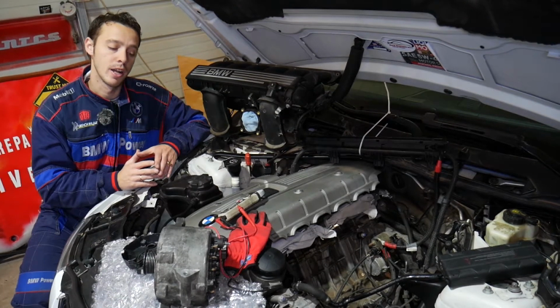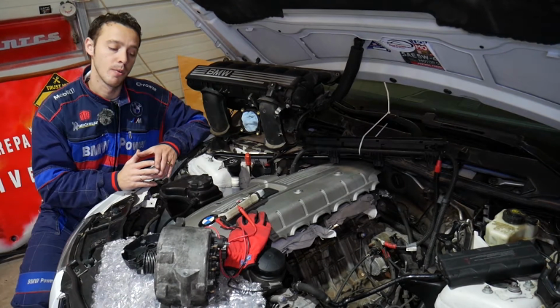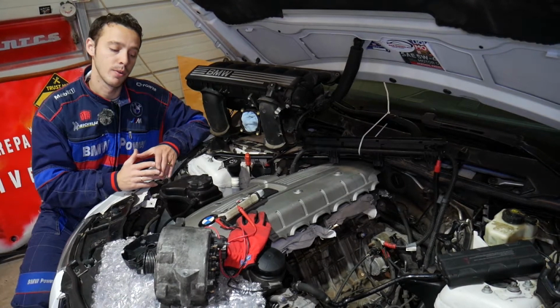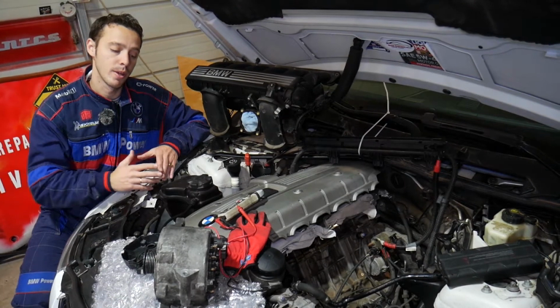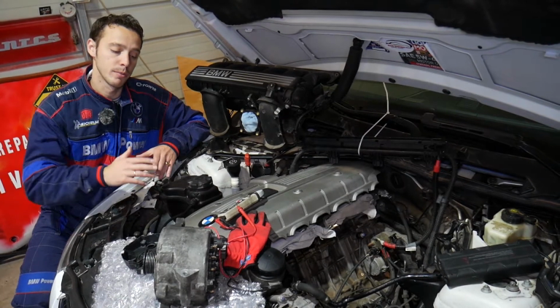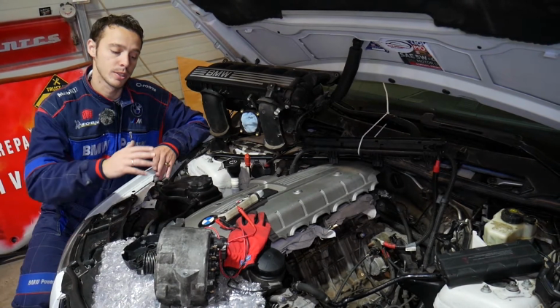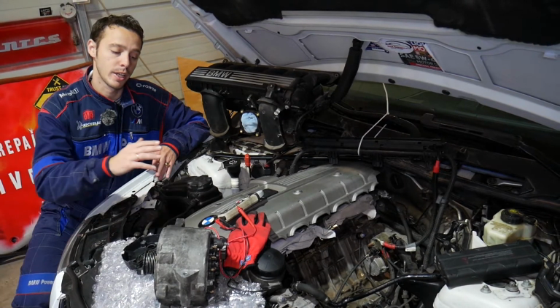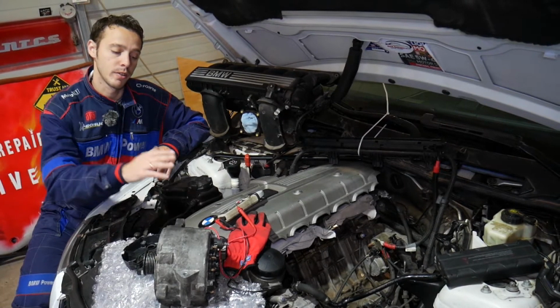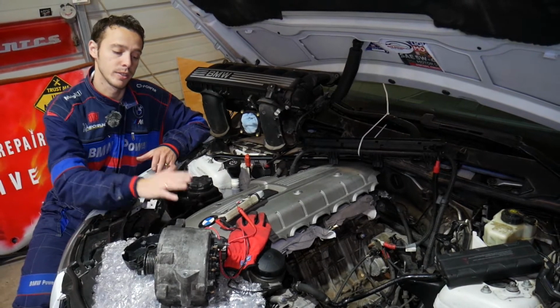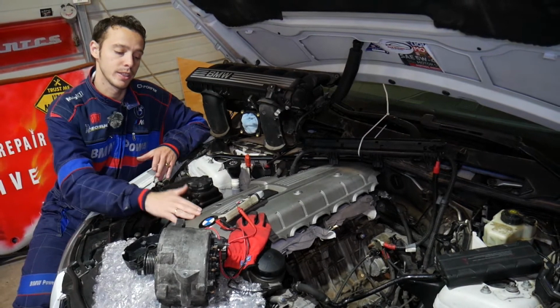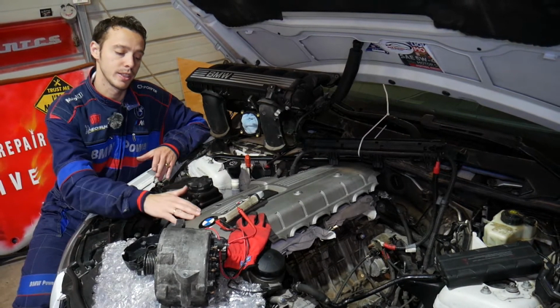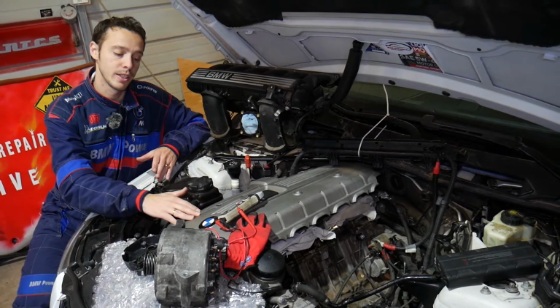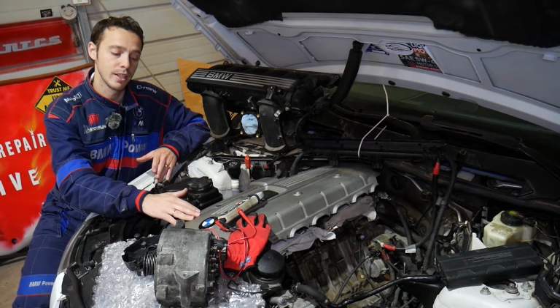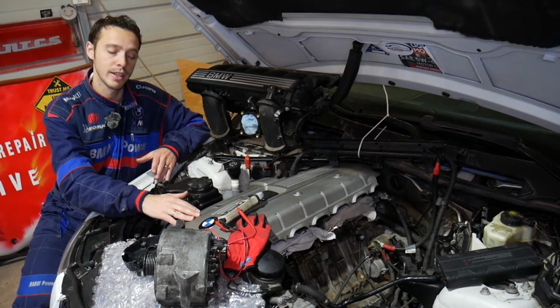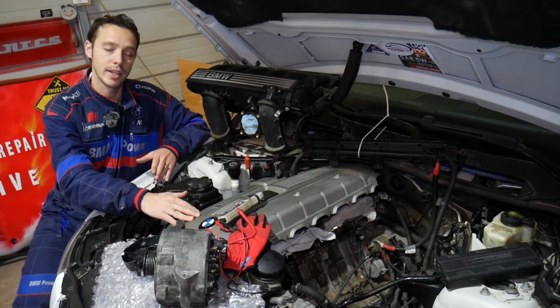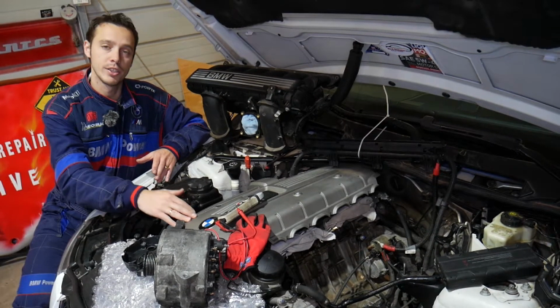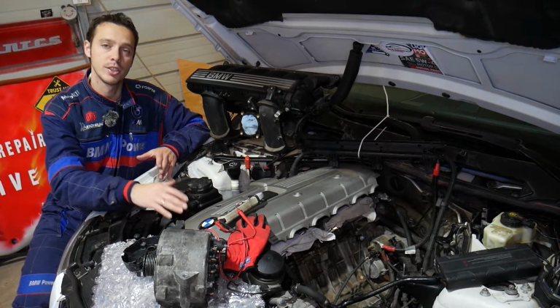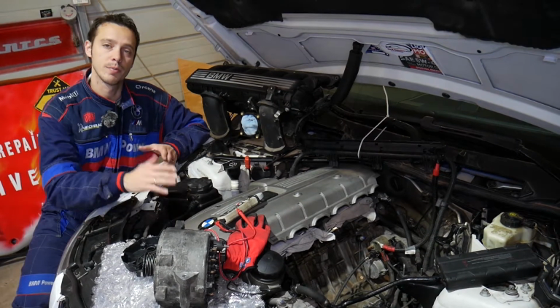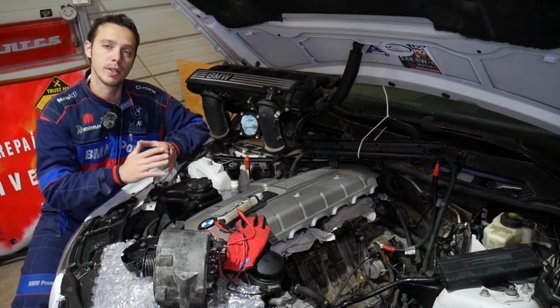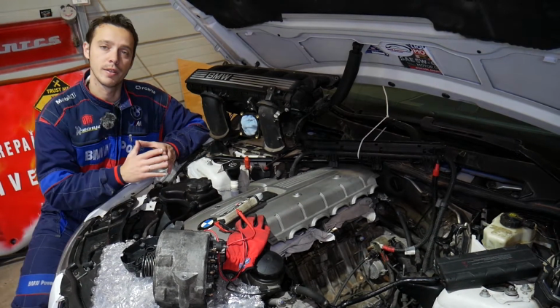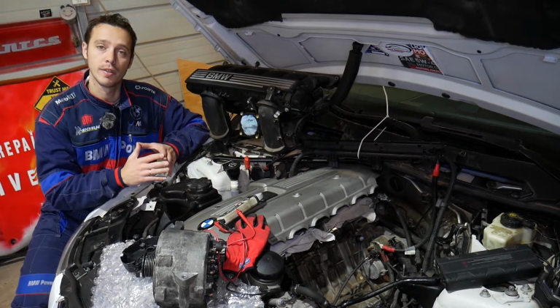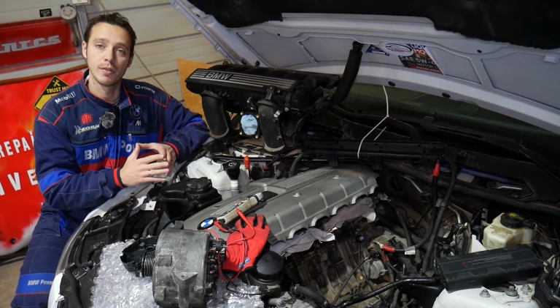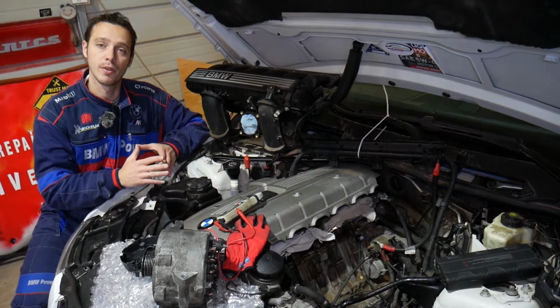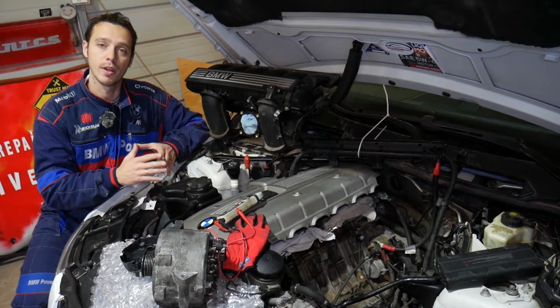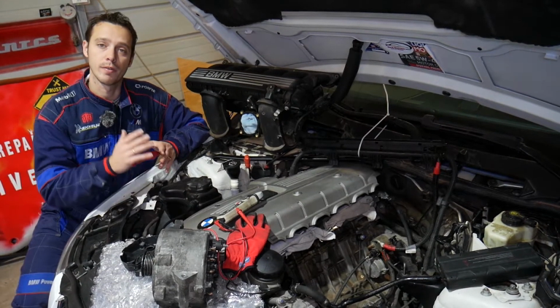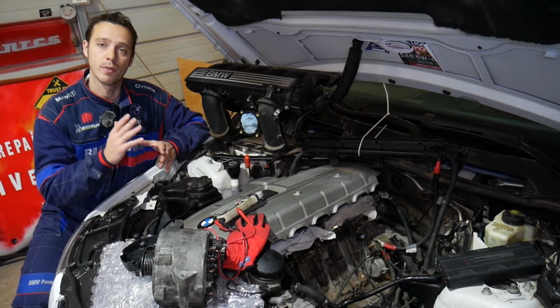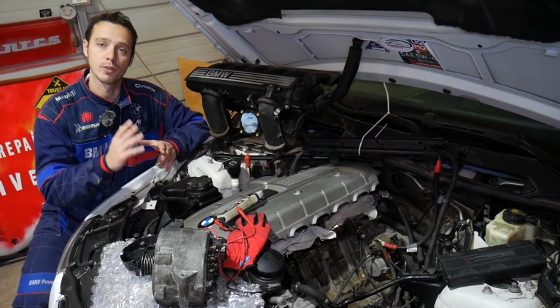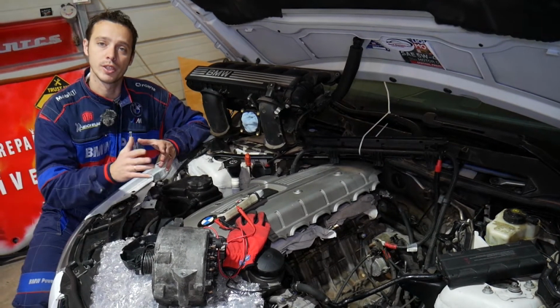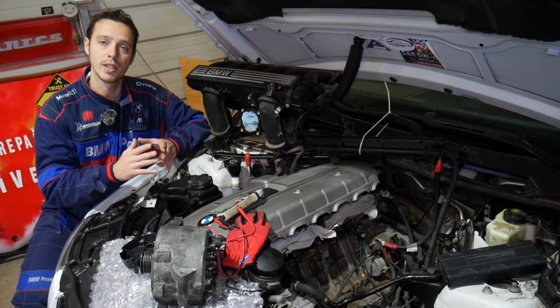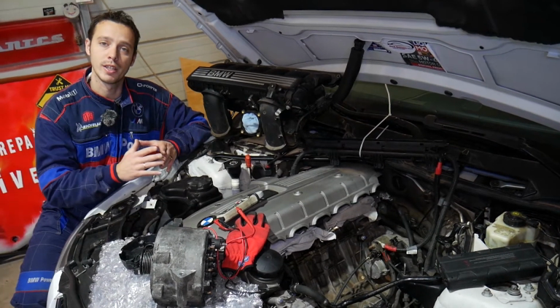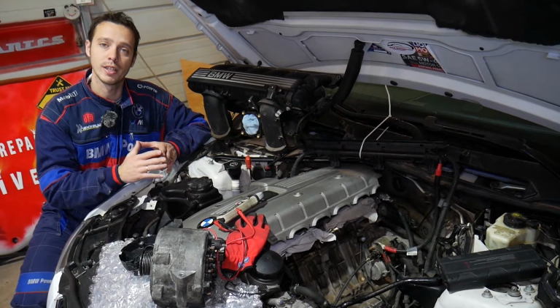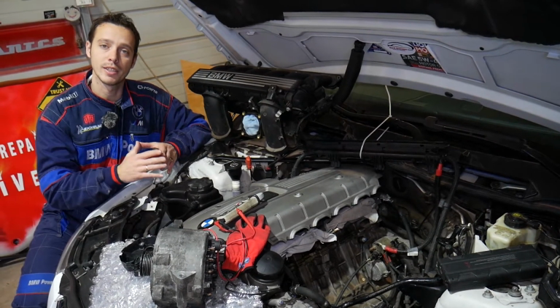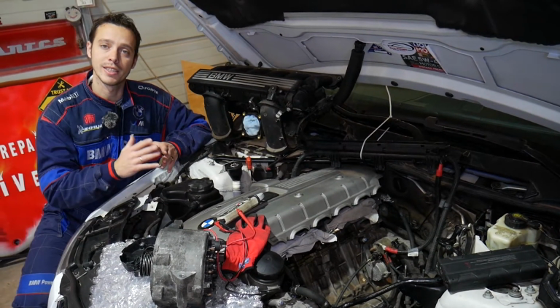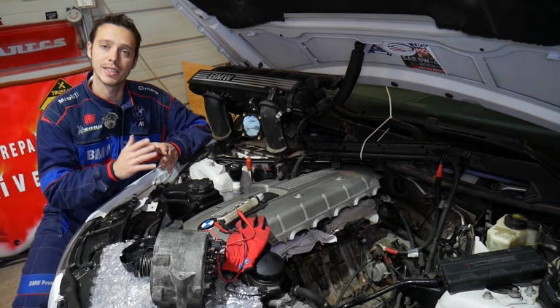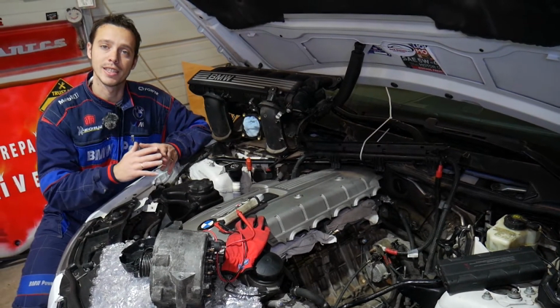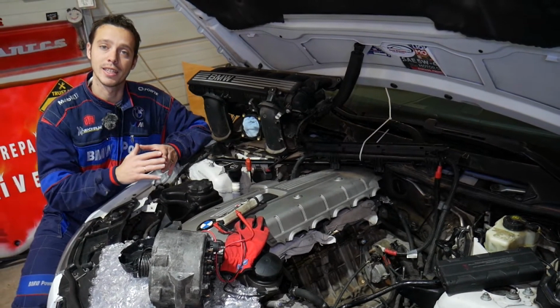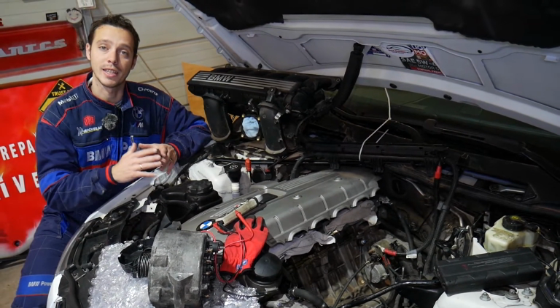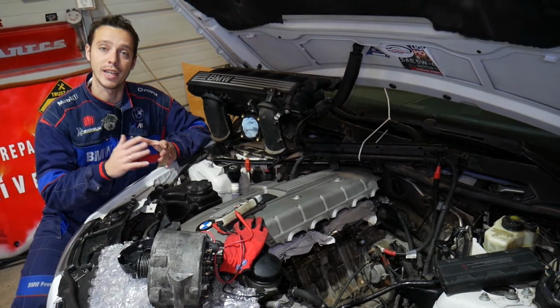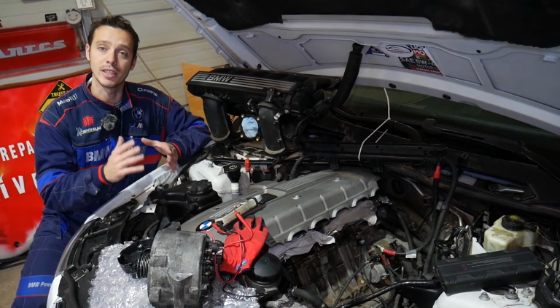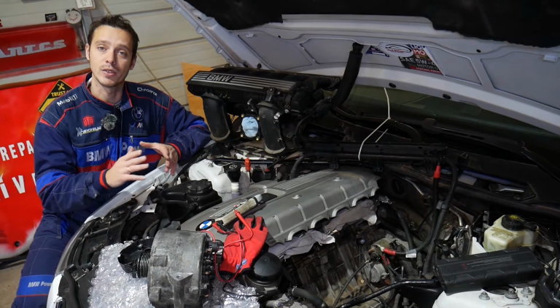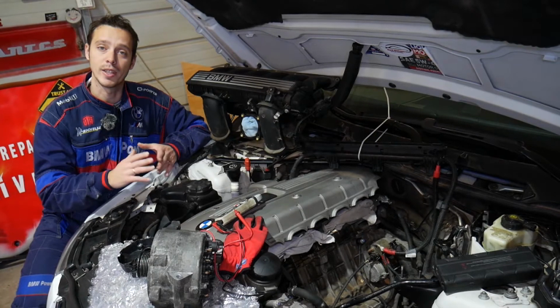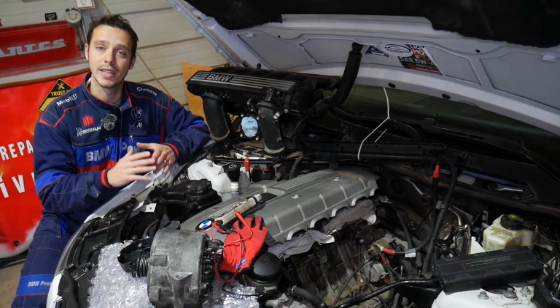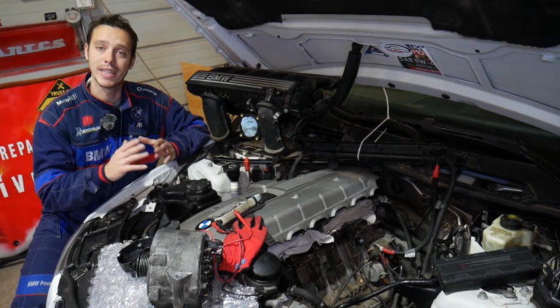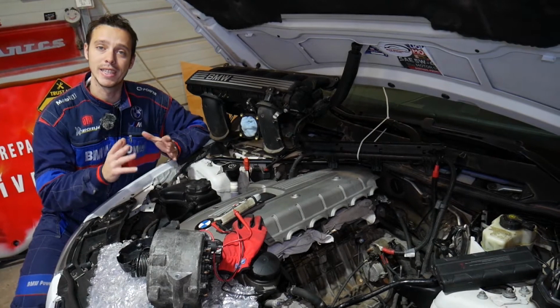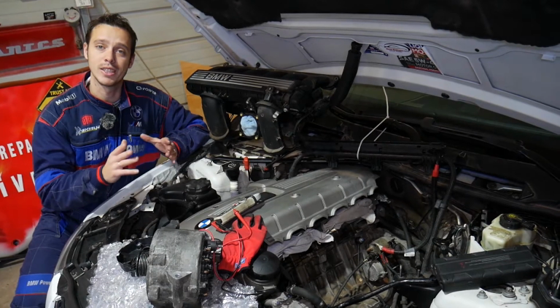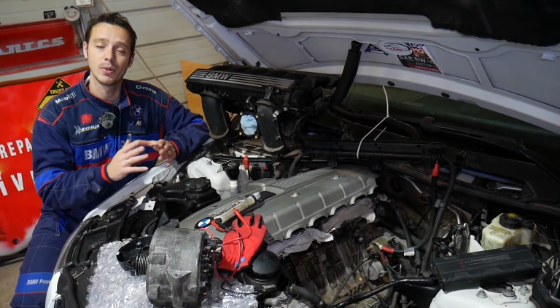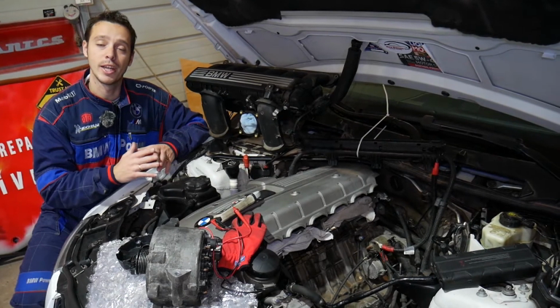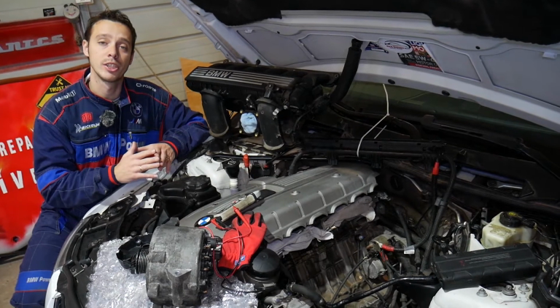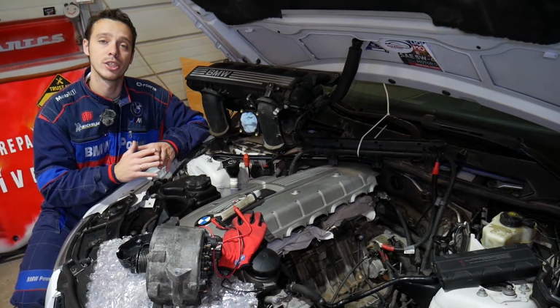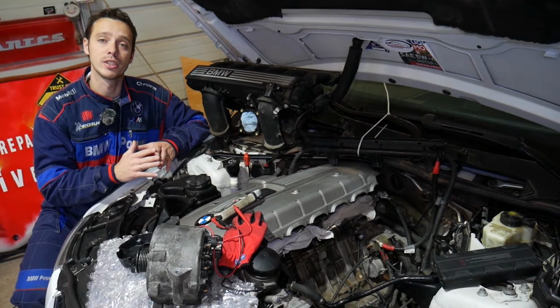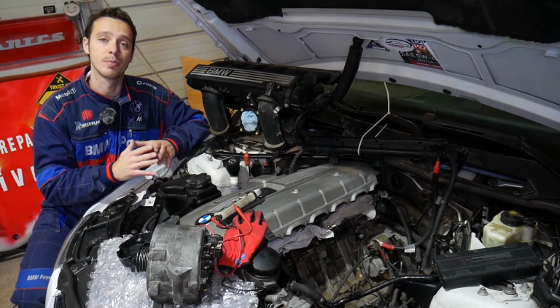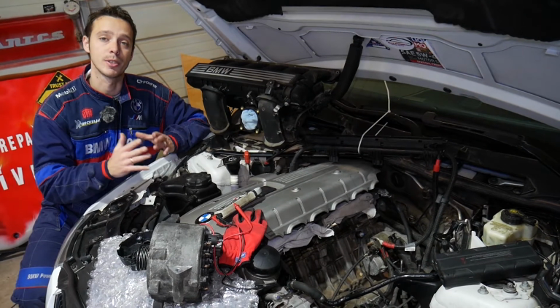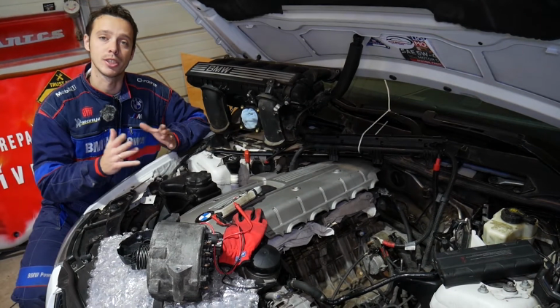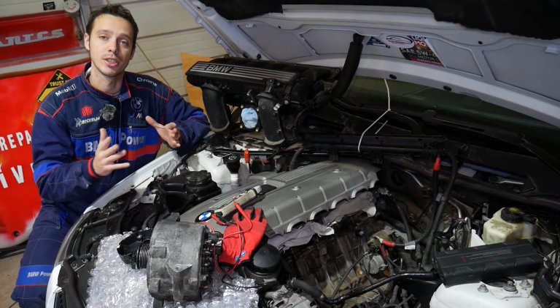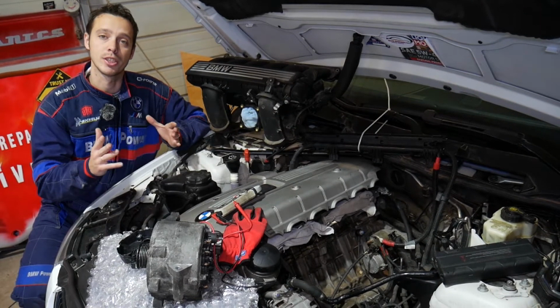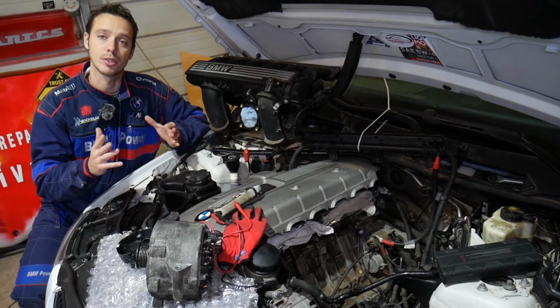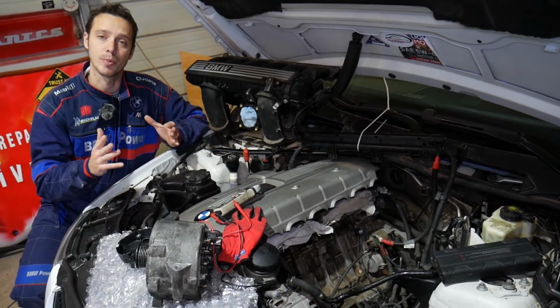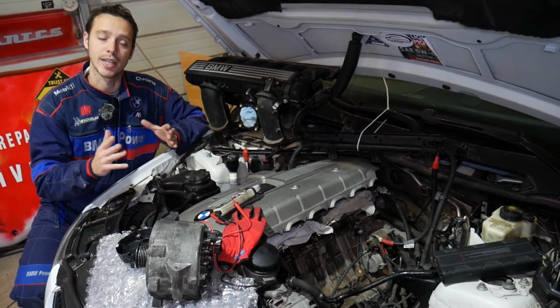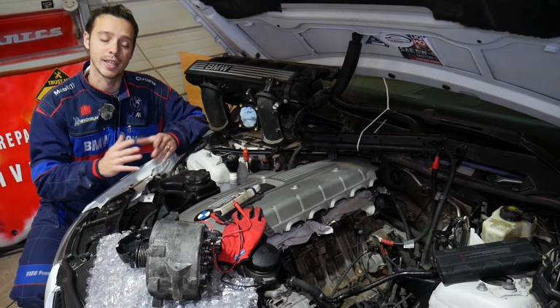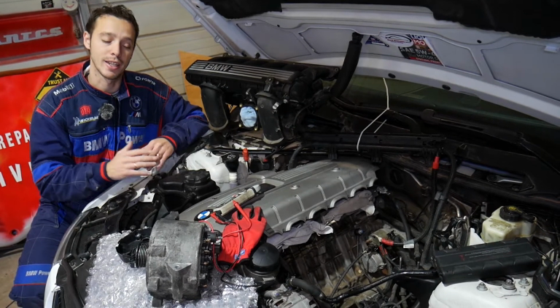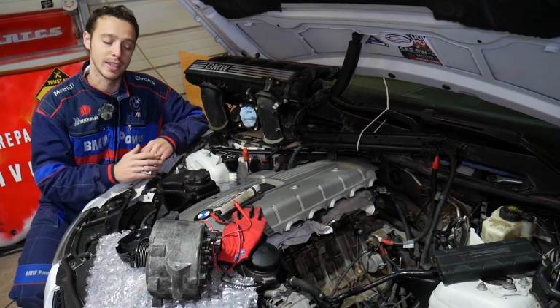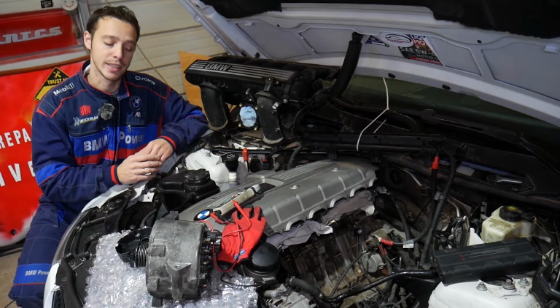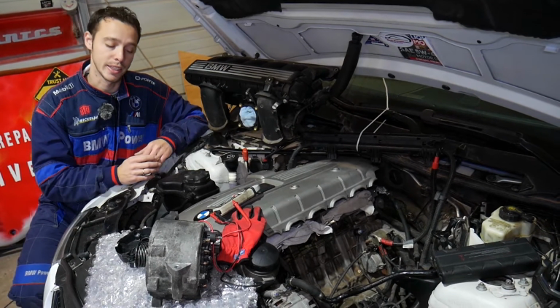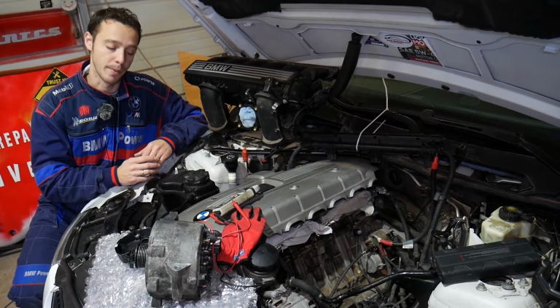We'll demonstrate on a six cylinder engine, but even if you have a four cylinder, six cylinder, gasoline, or diesel engine, the procedure is practically the same.